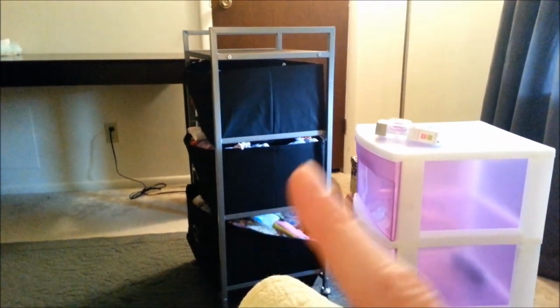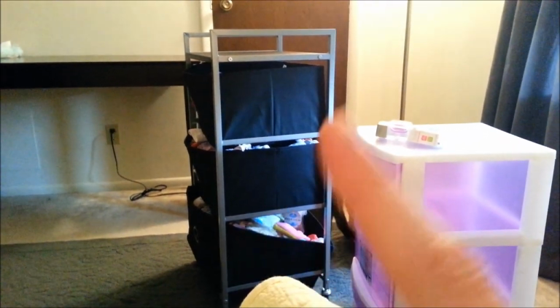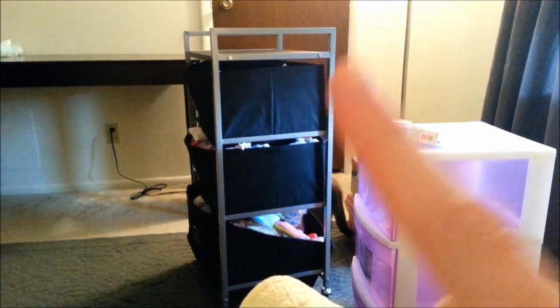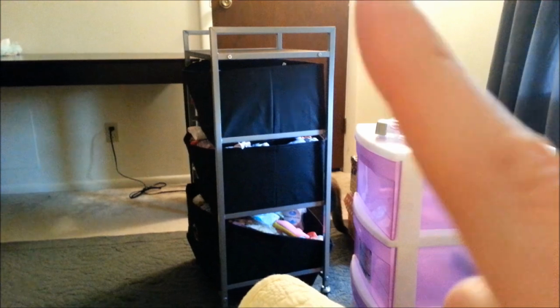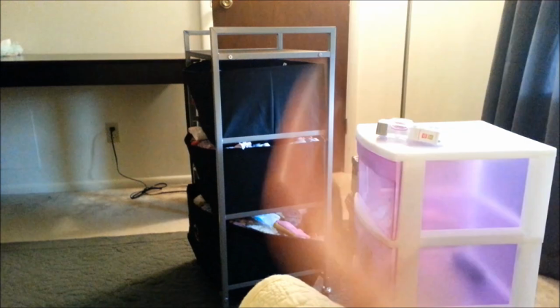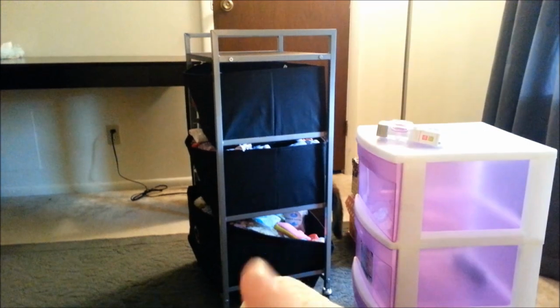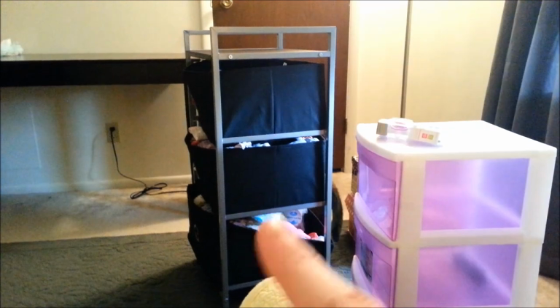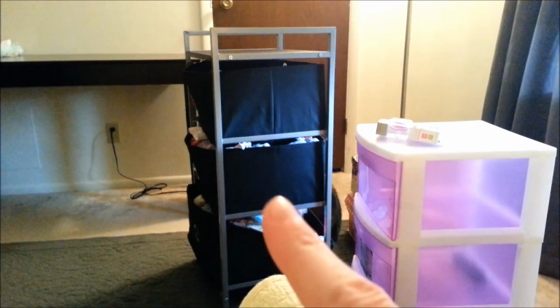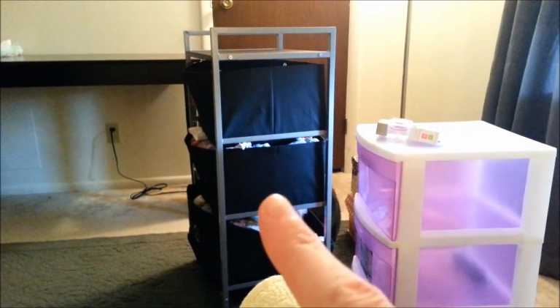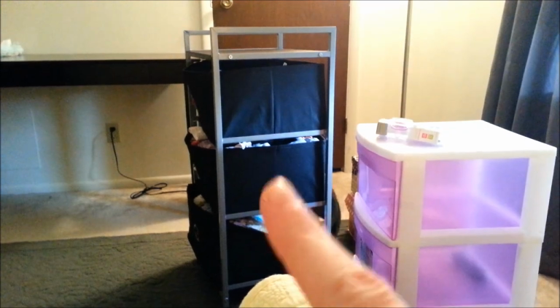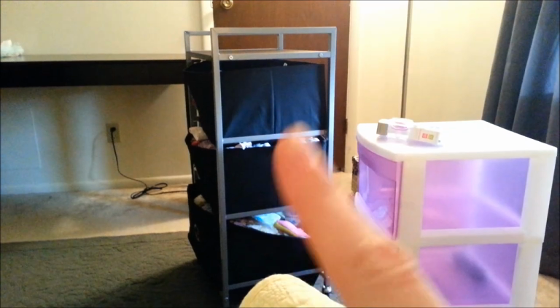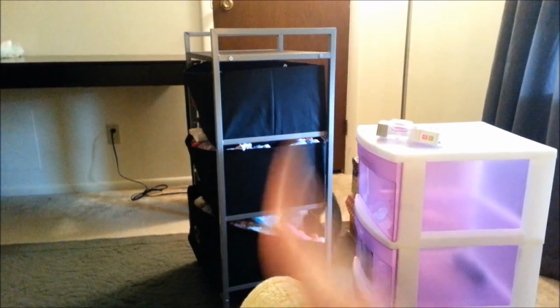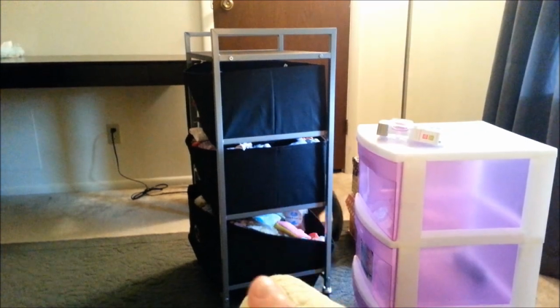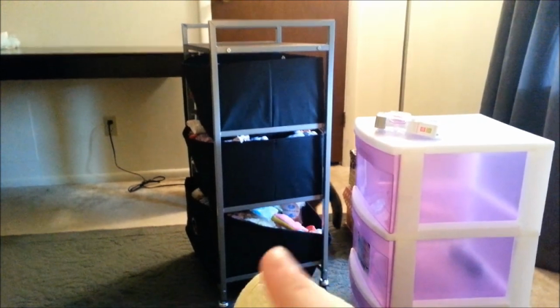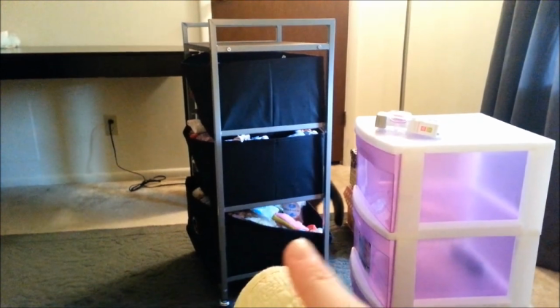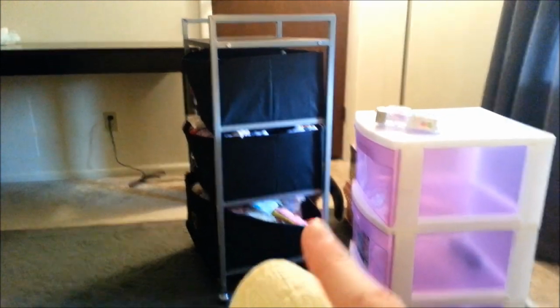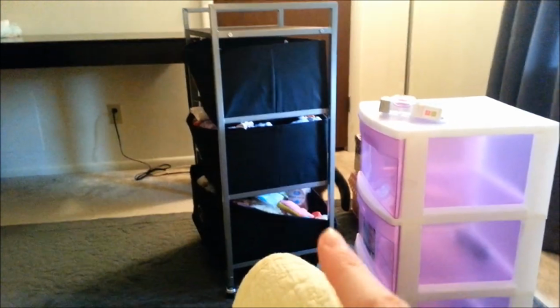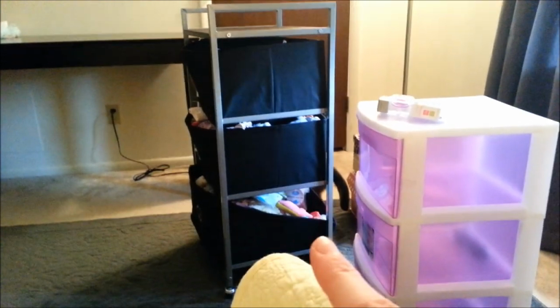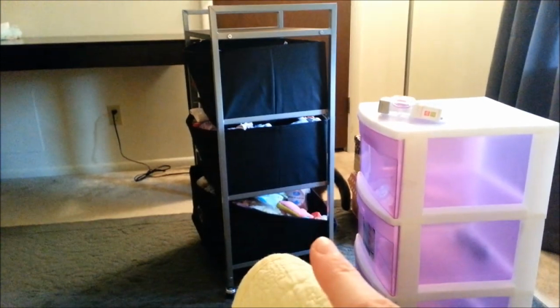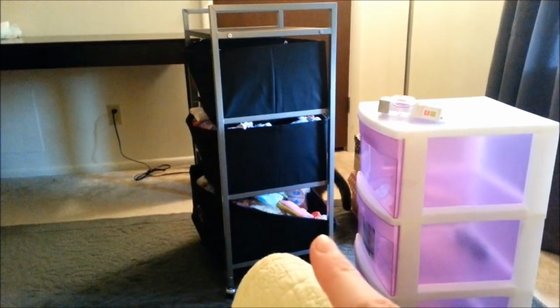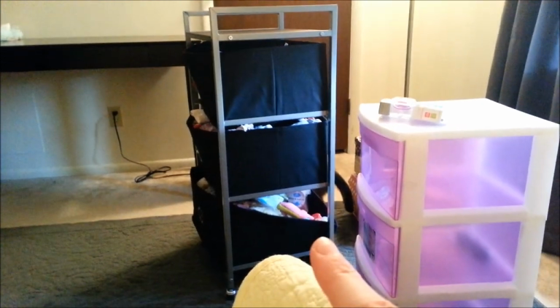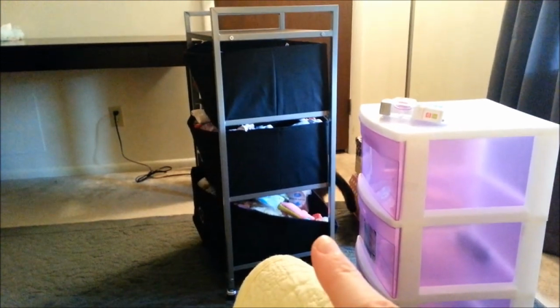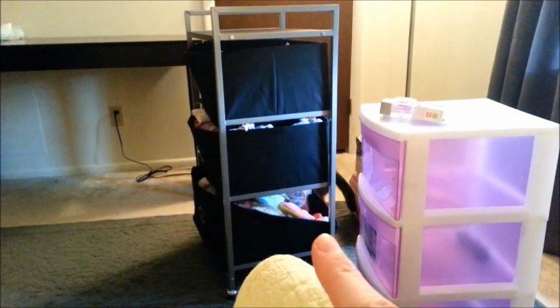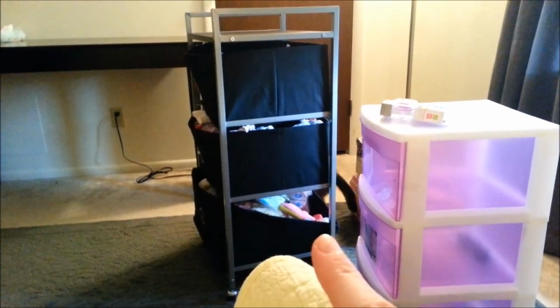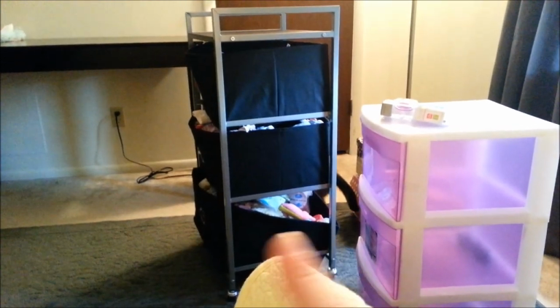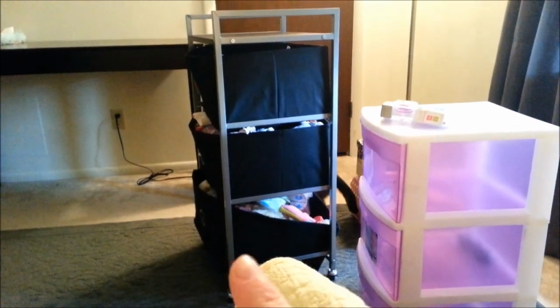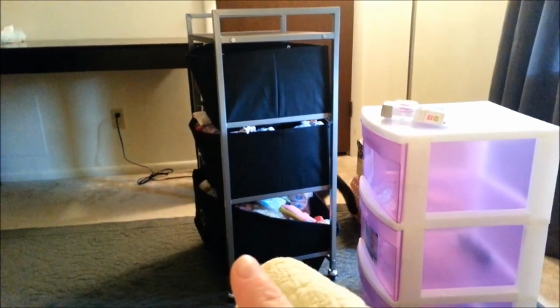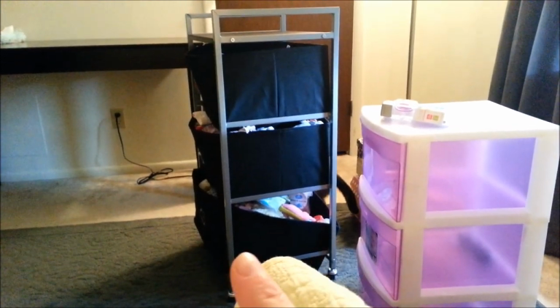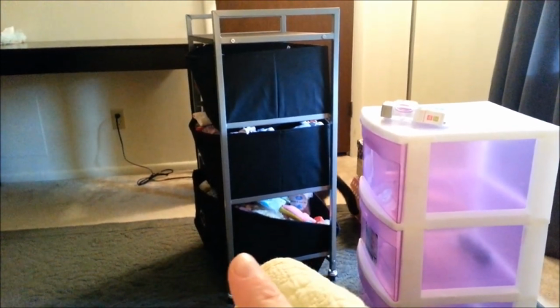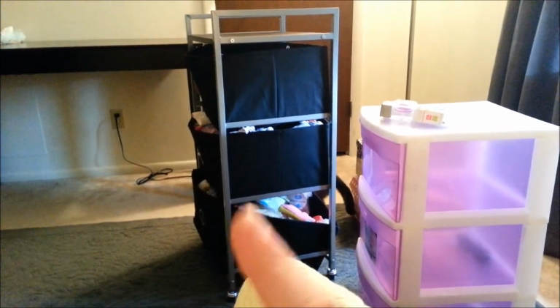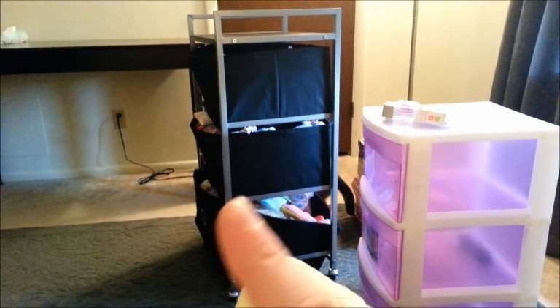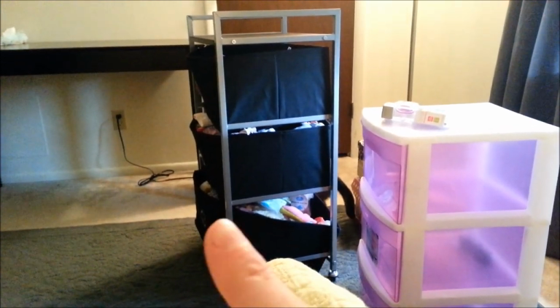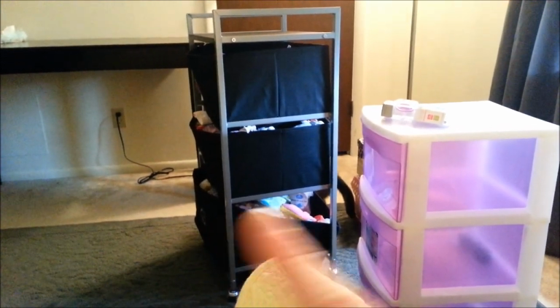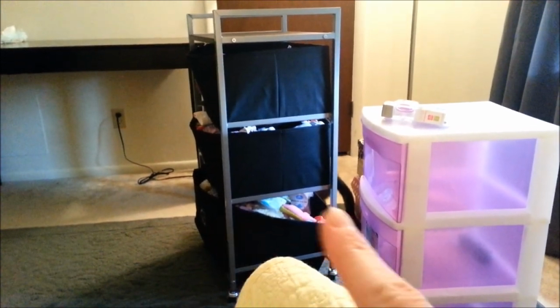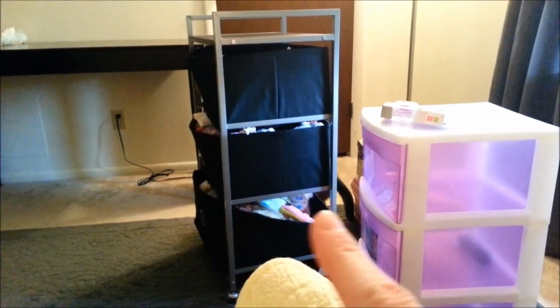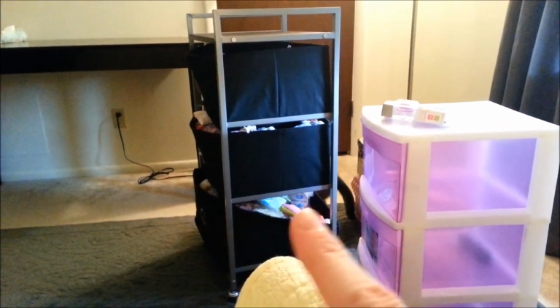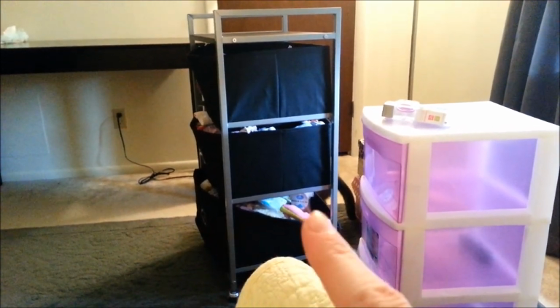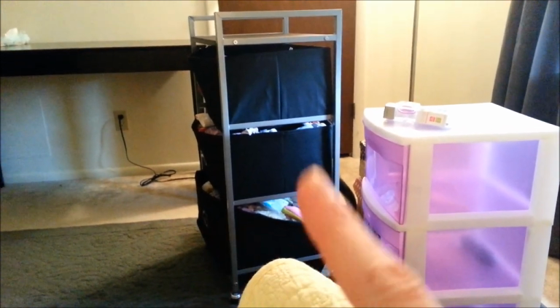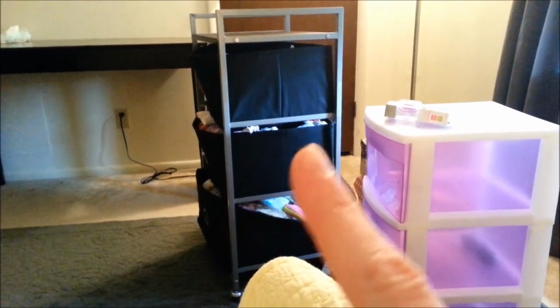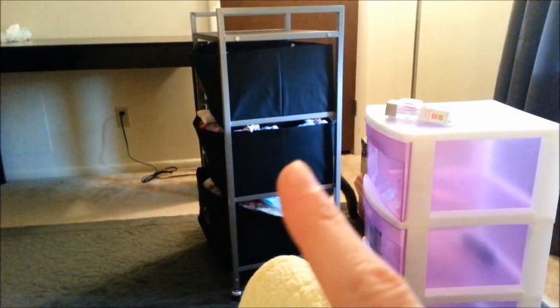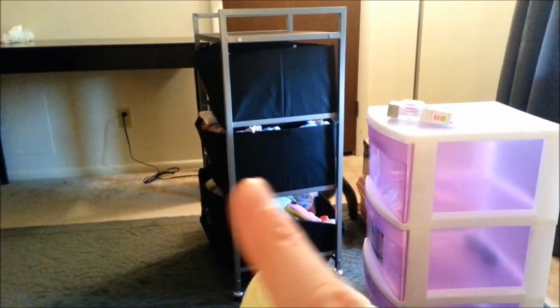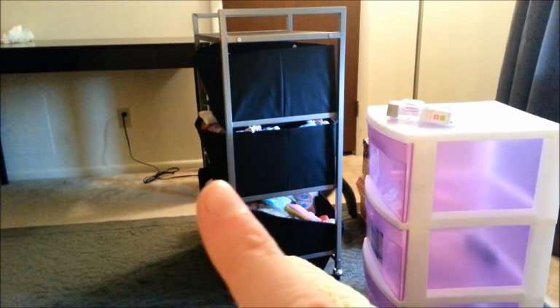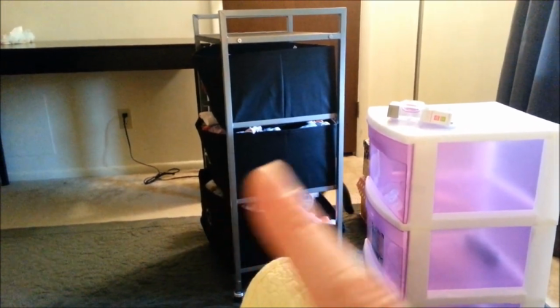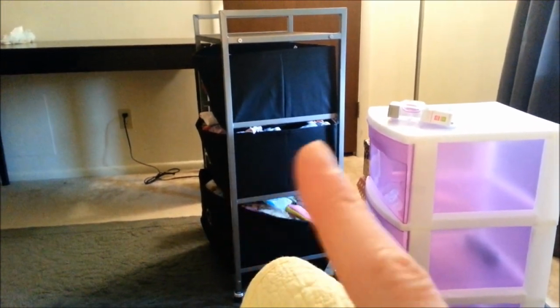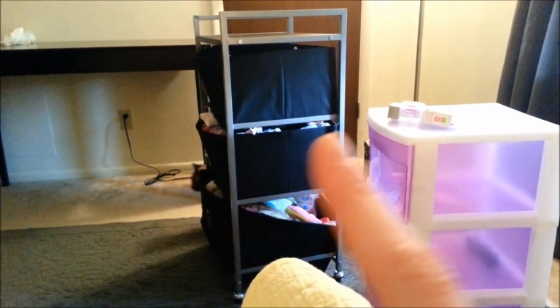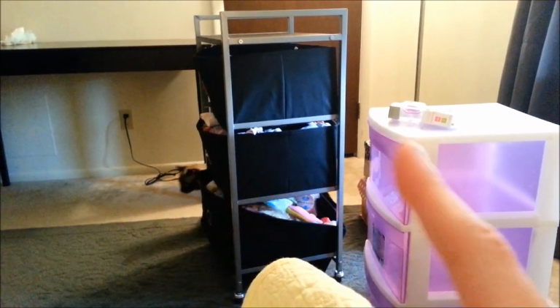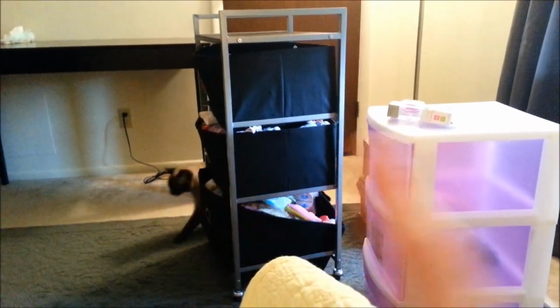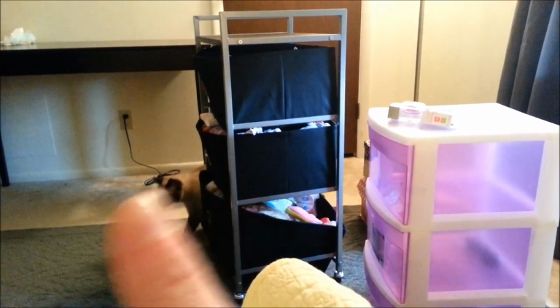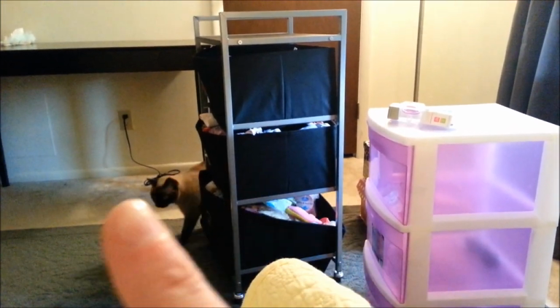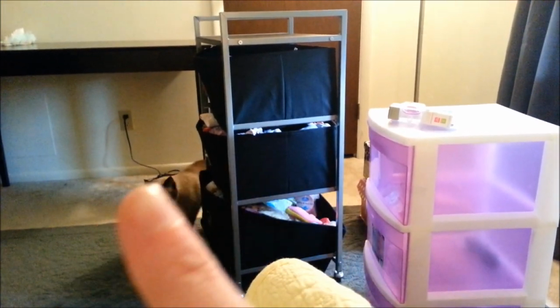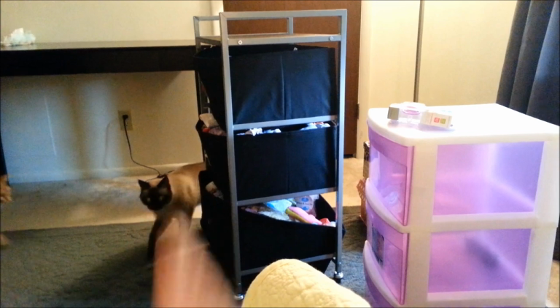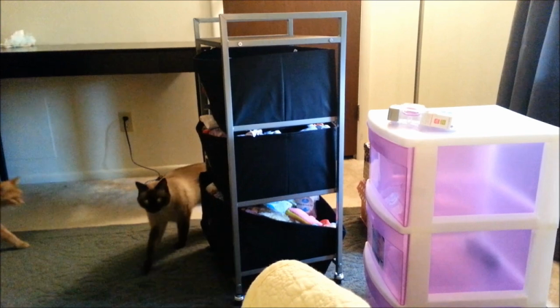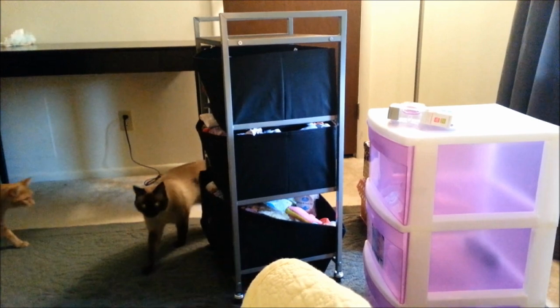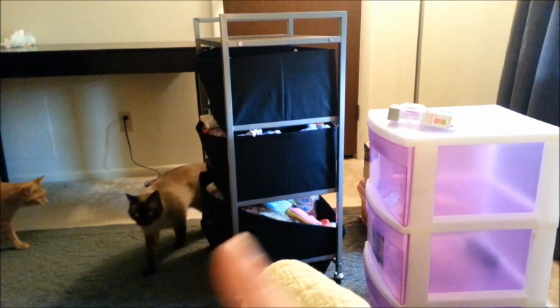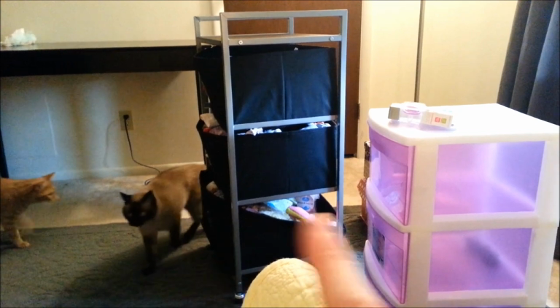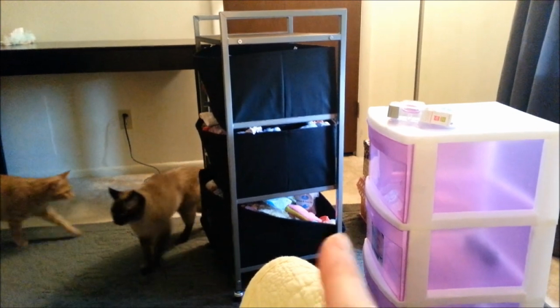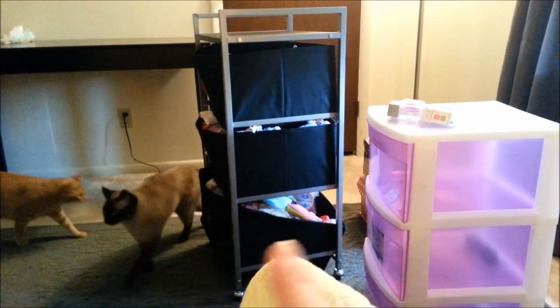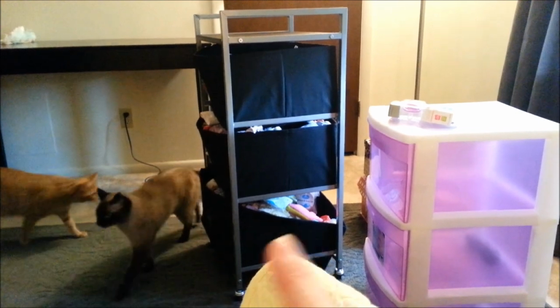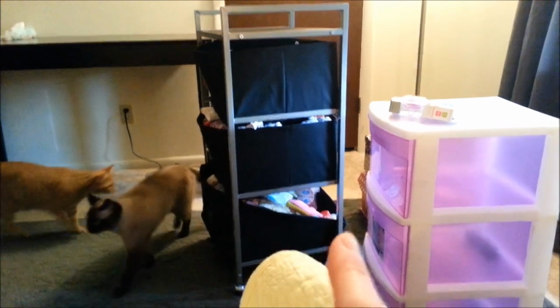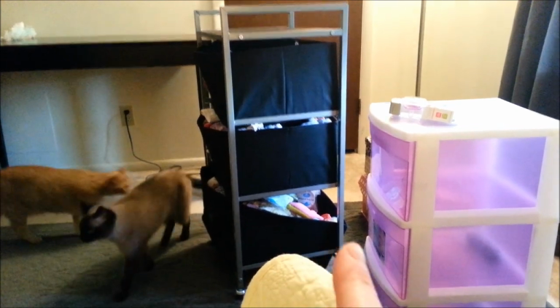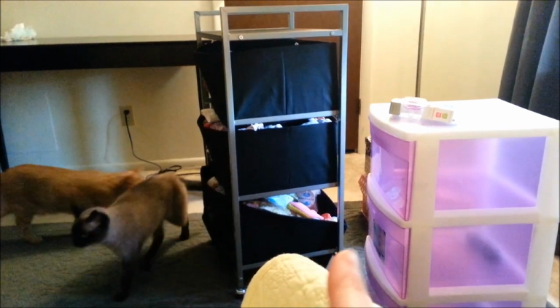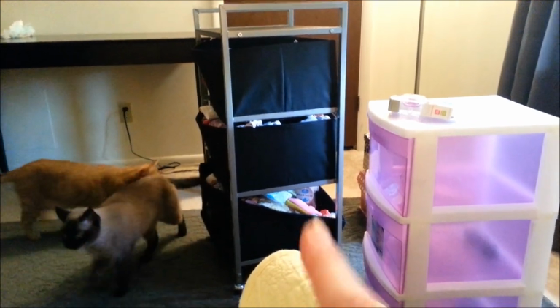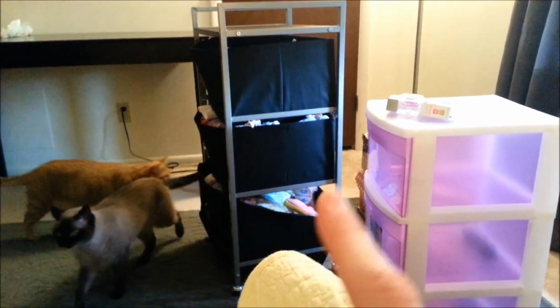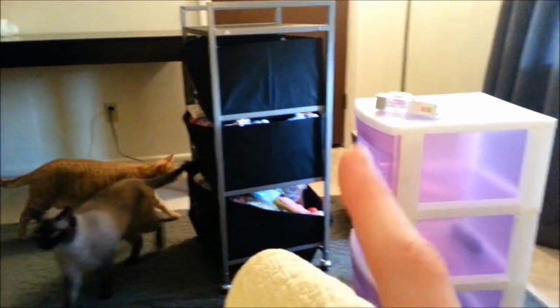This is the old thing I put them in. As you can see, it doesn't stay on the hinges, and when you pull them out, they'll fall and everything.